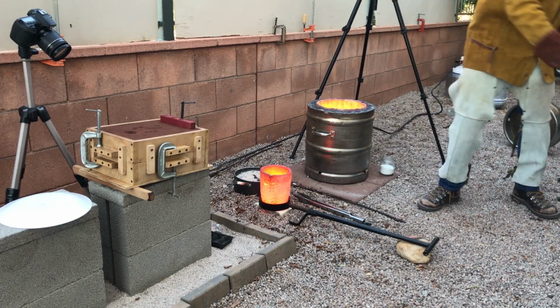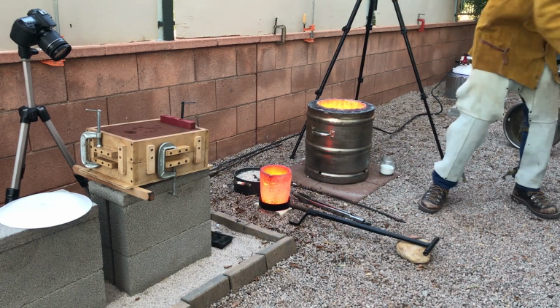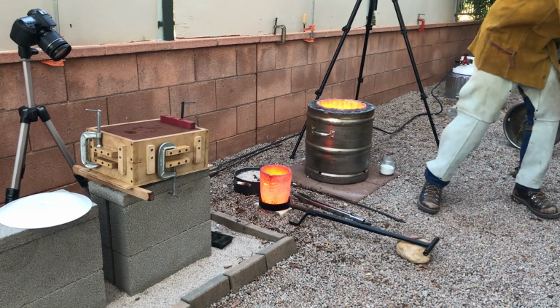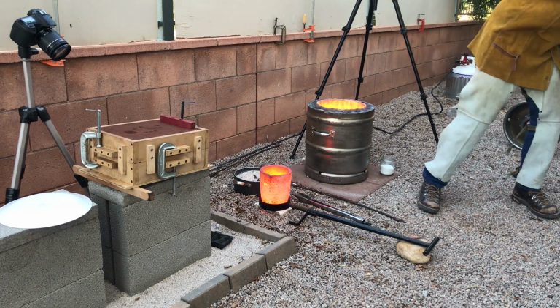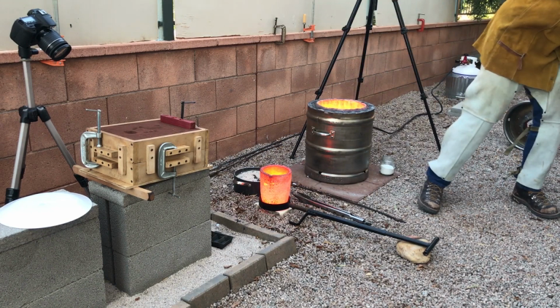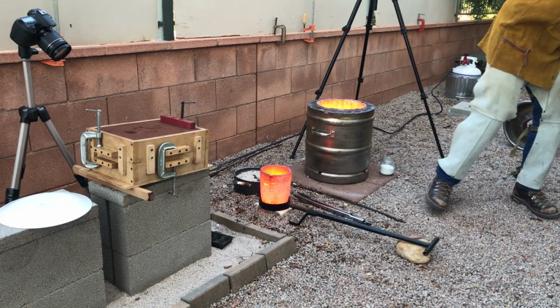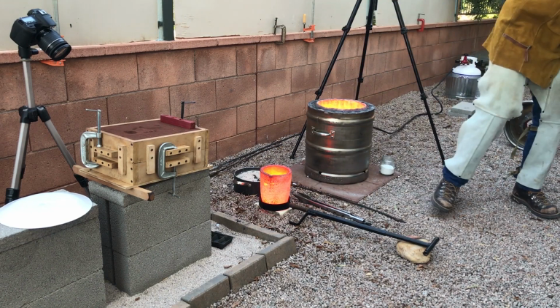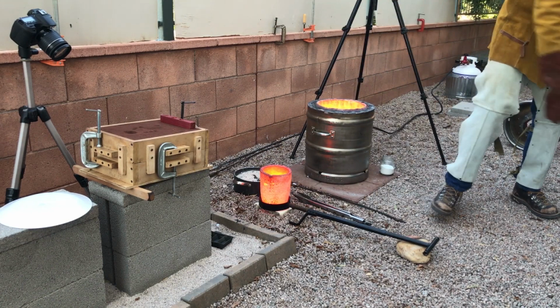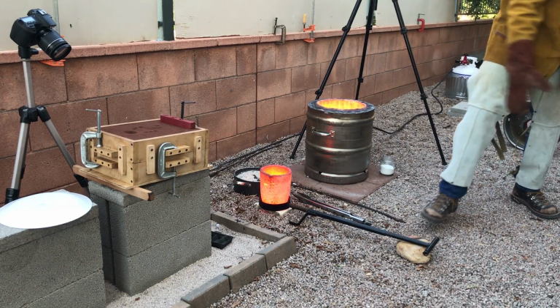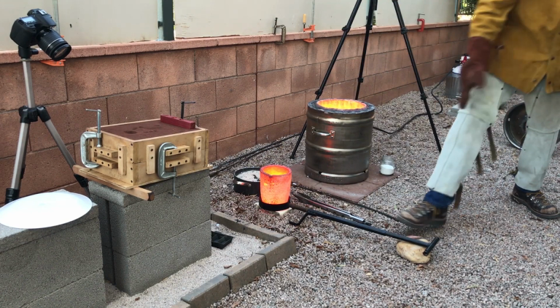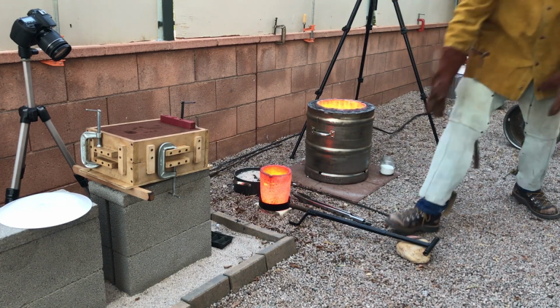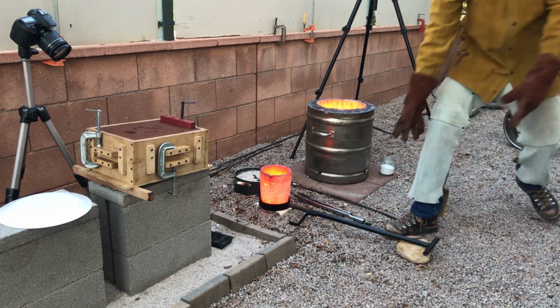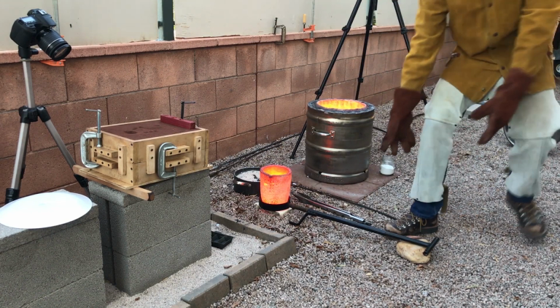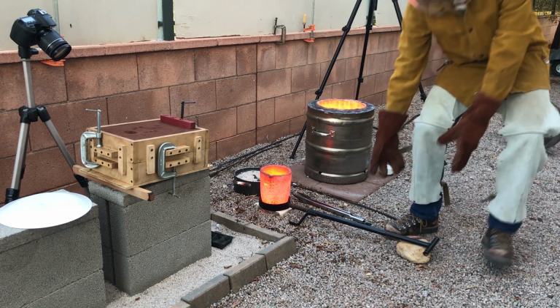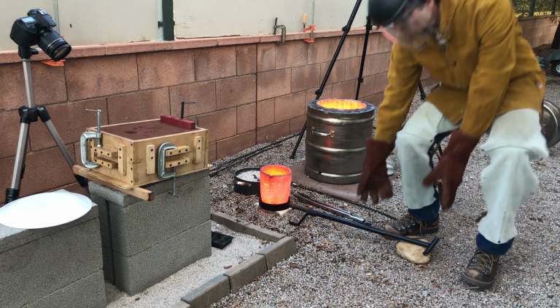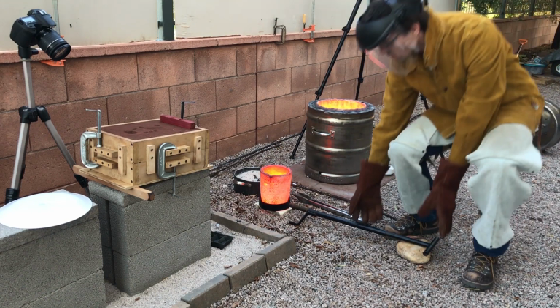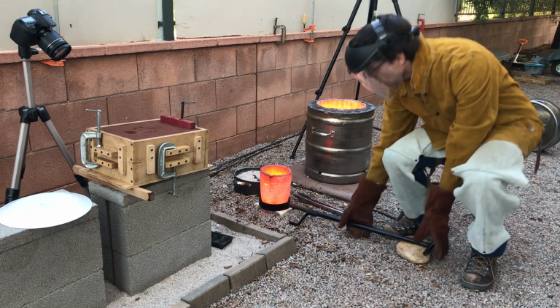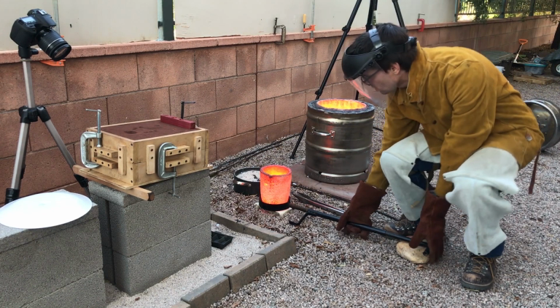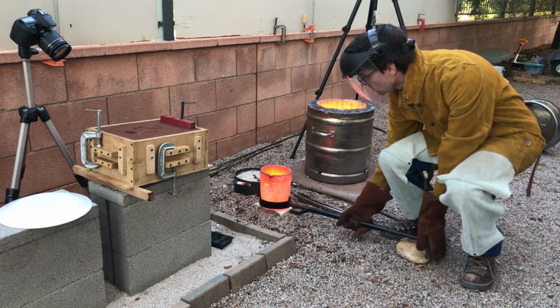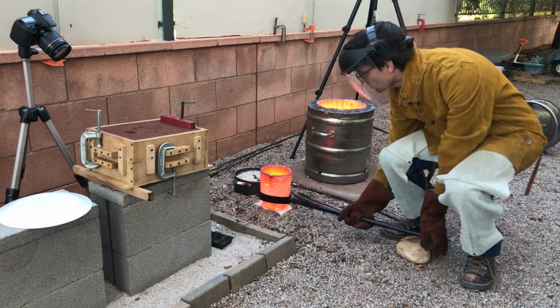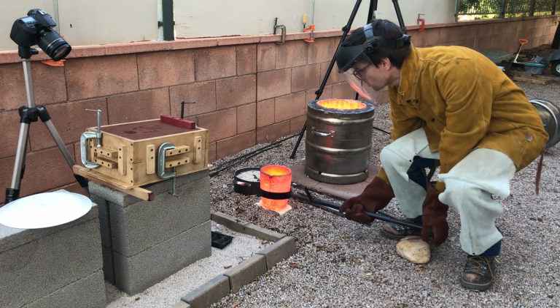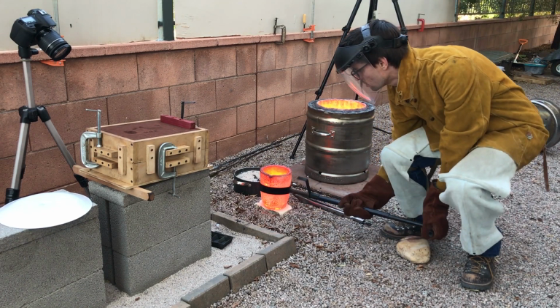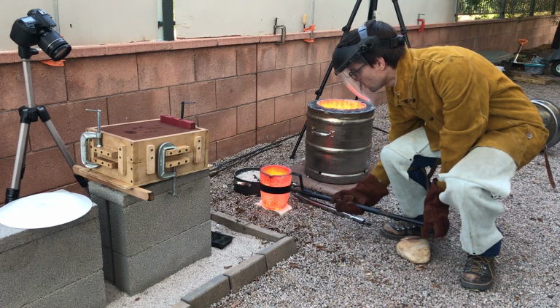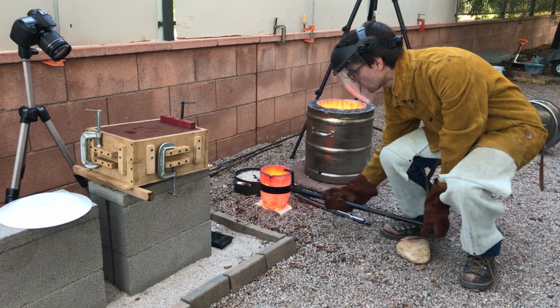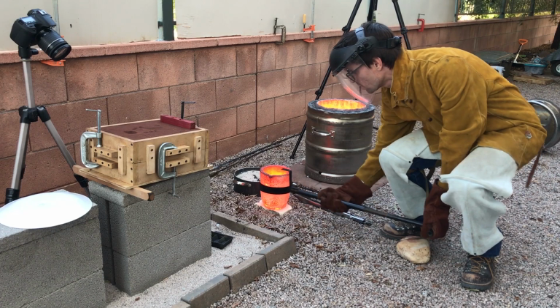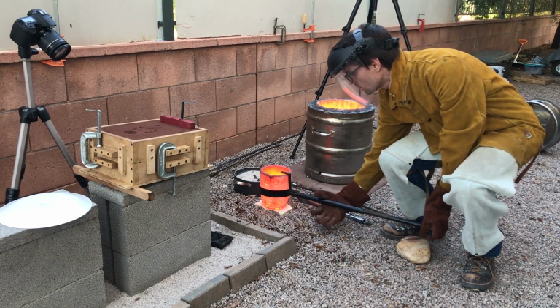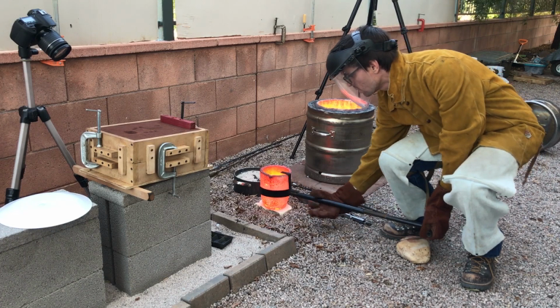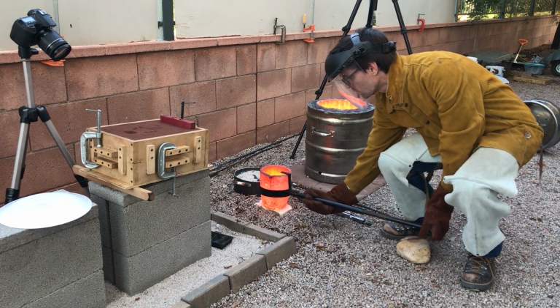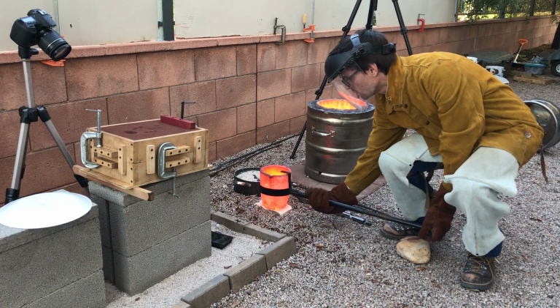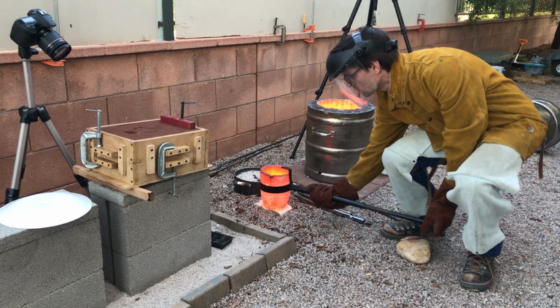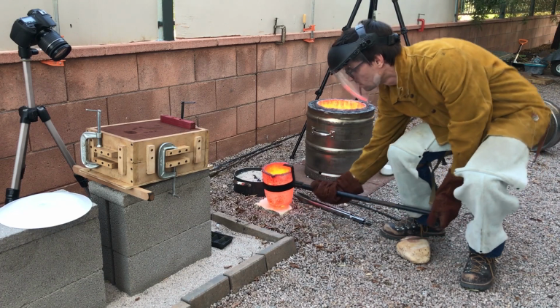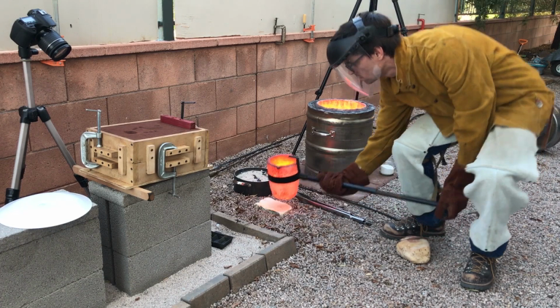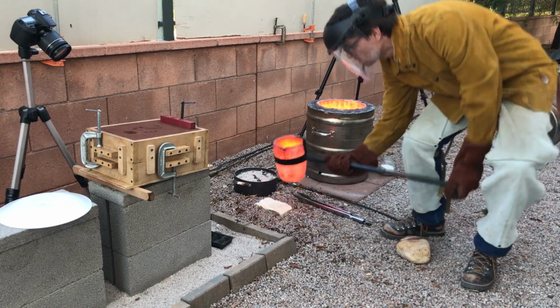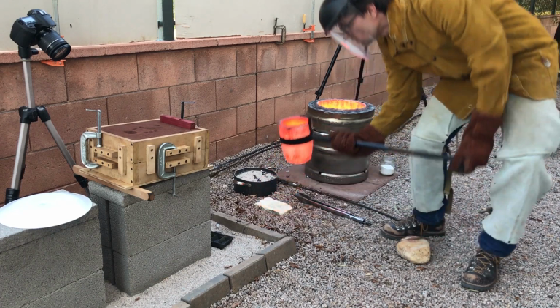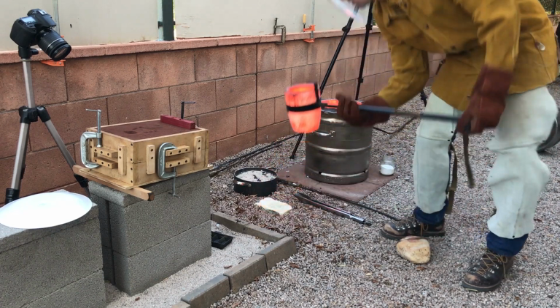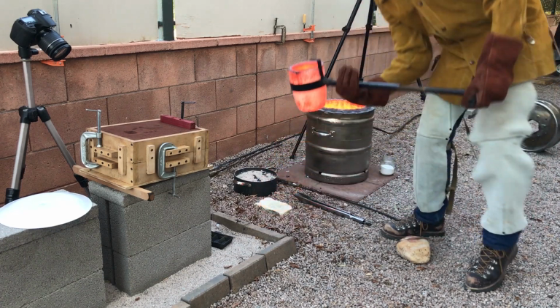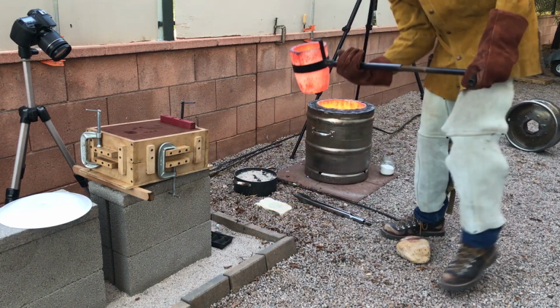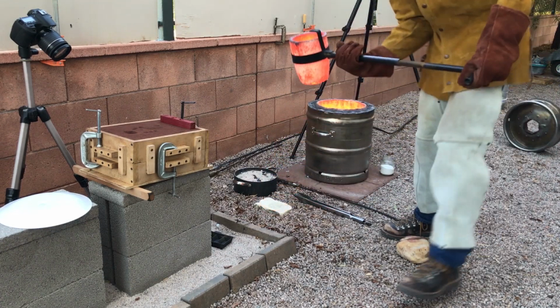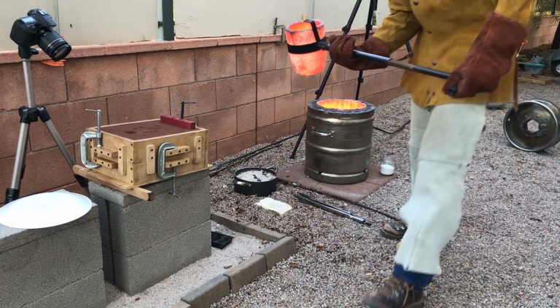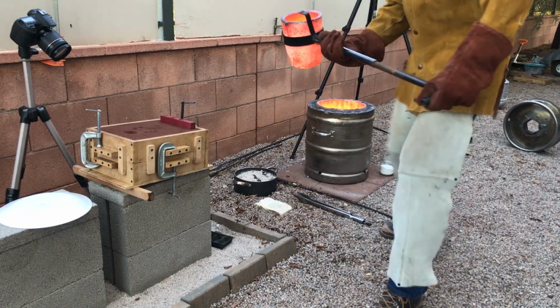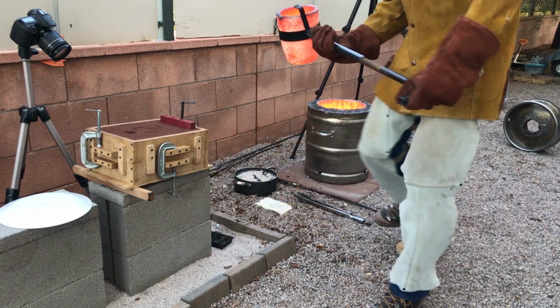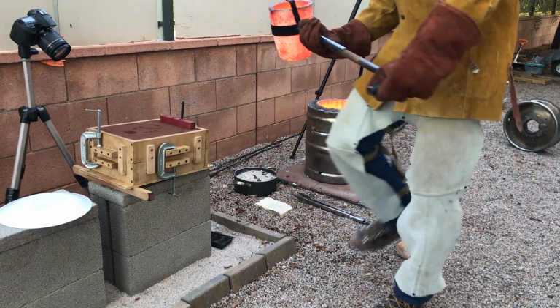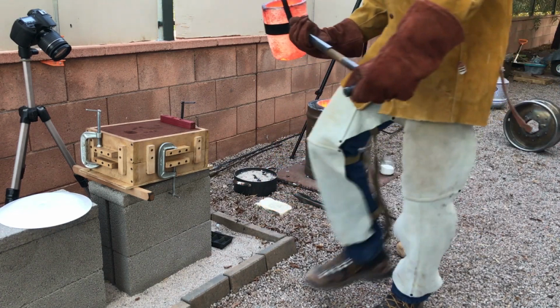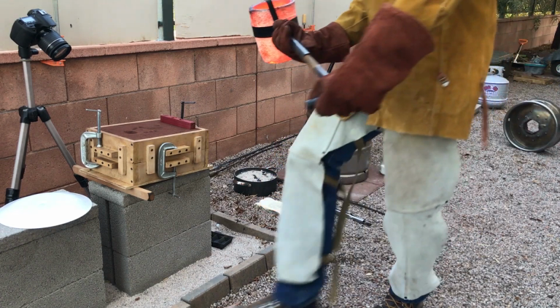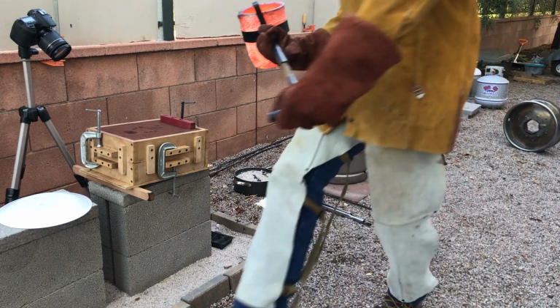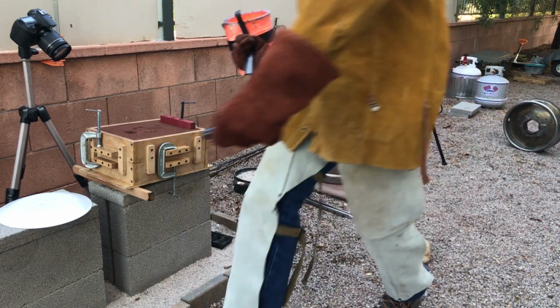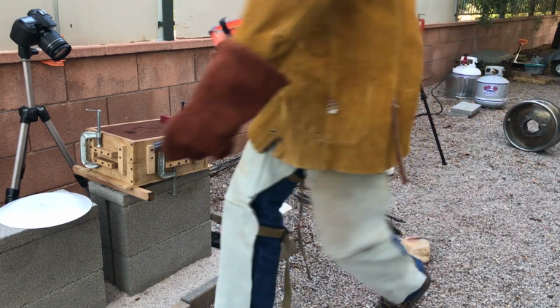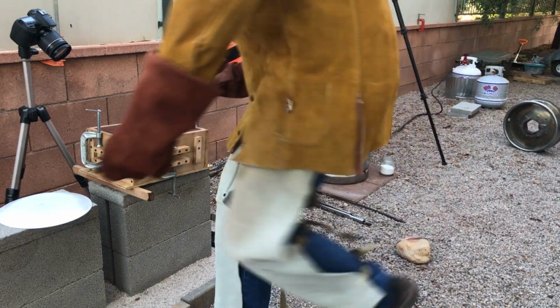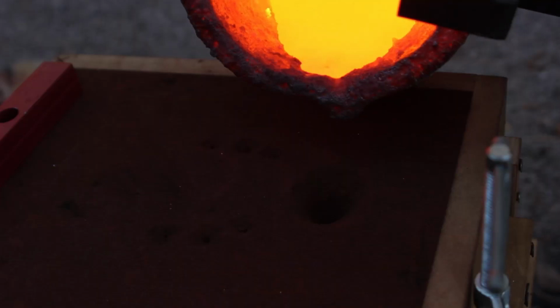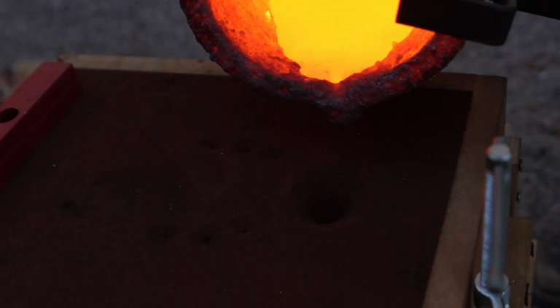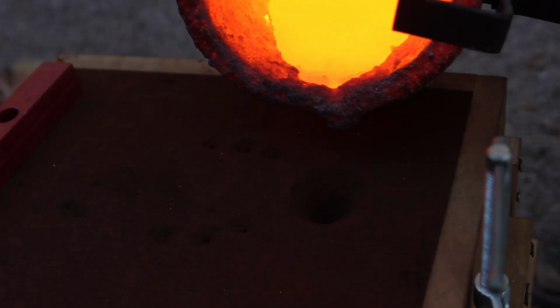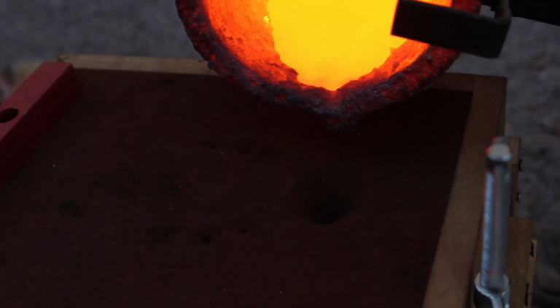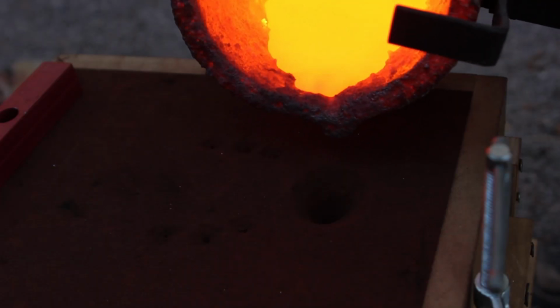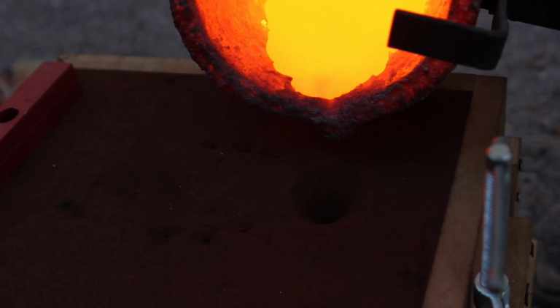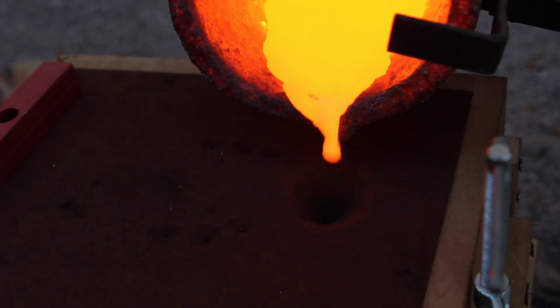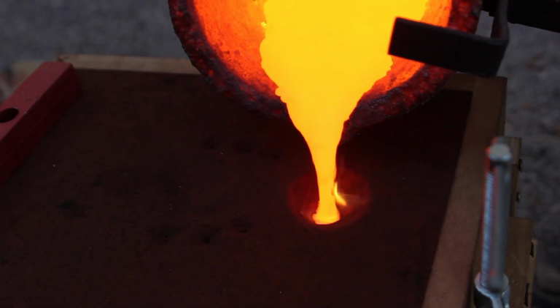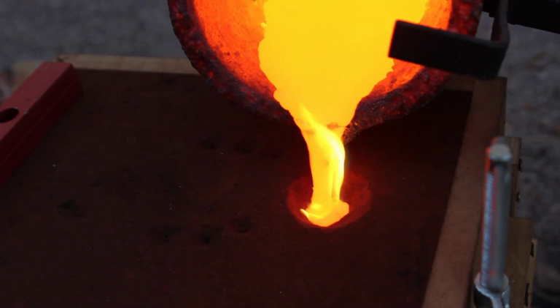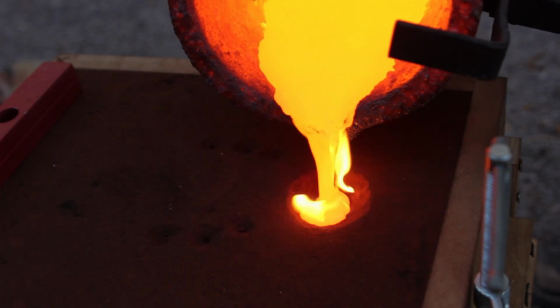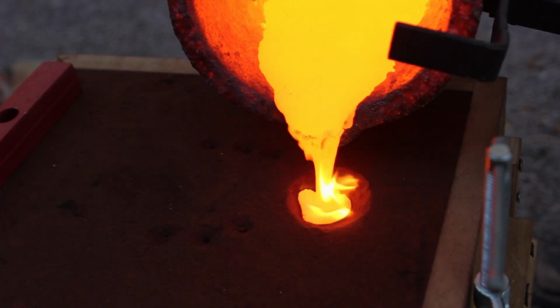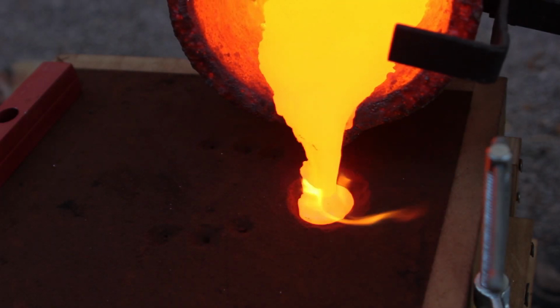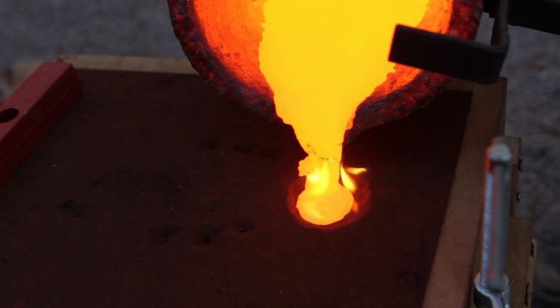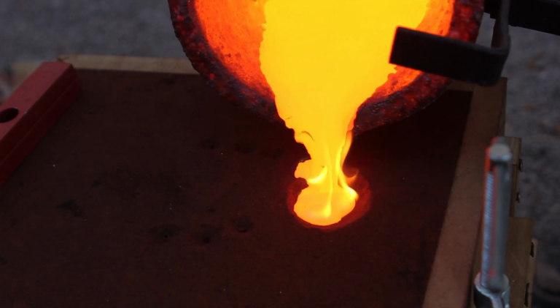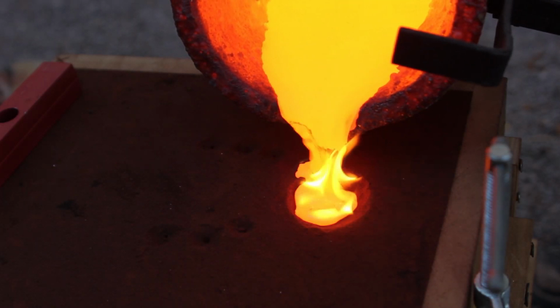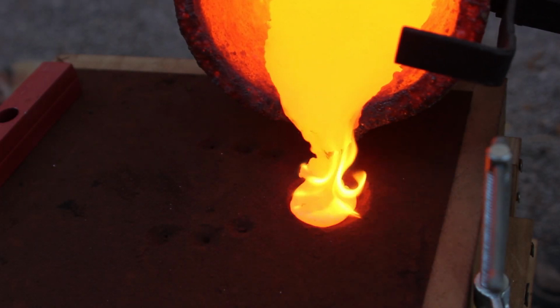I let the bronze heat up to about 2,100 degrees Fahrenheit, 1,150 degrees Celsius, and then carefully poured the metal into the mold.